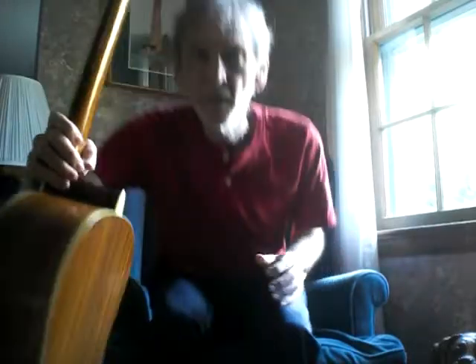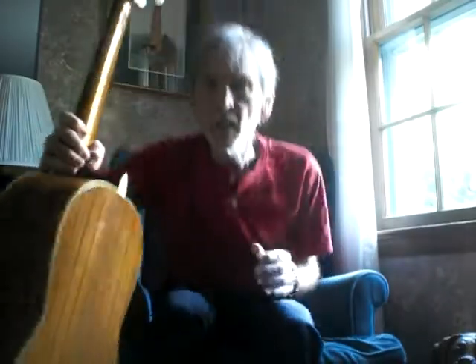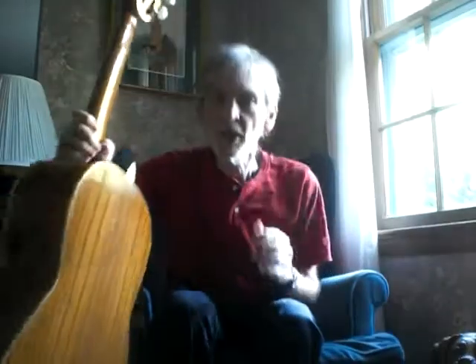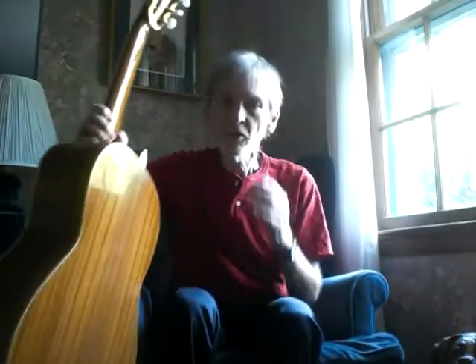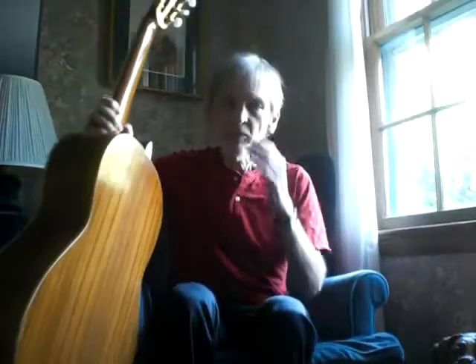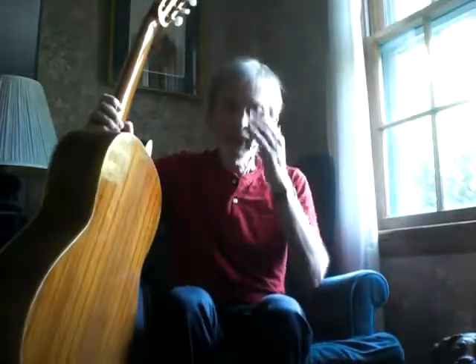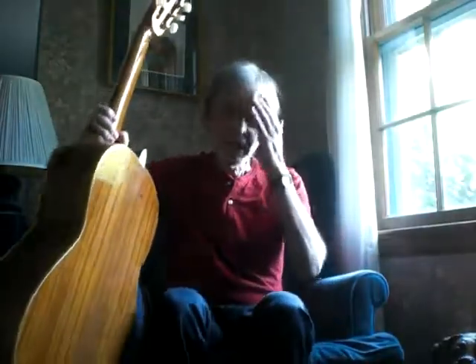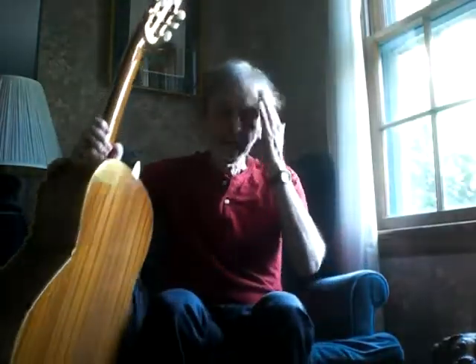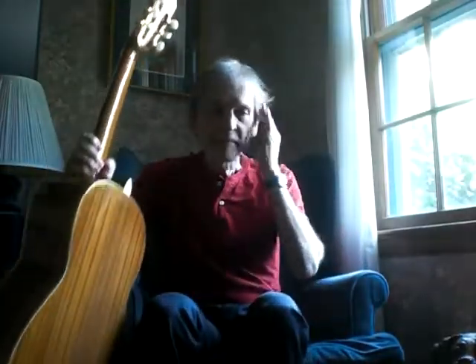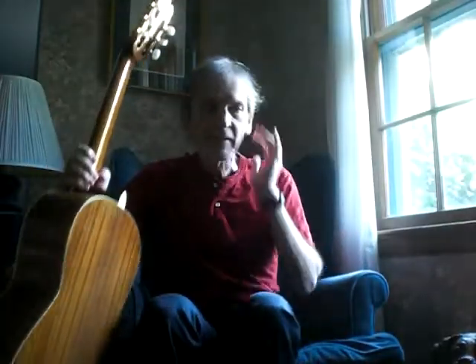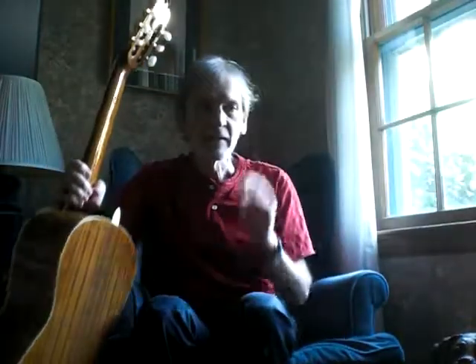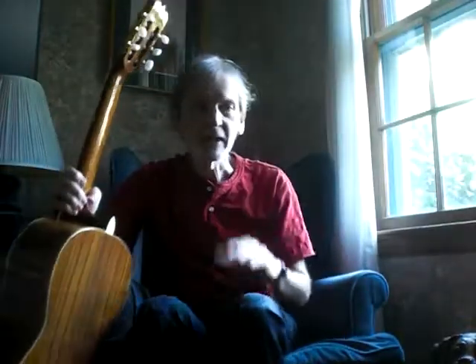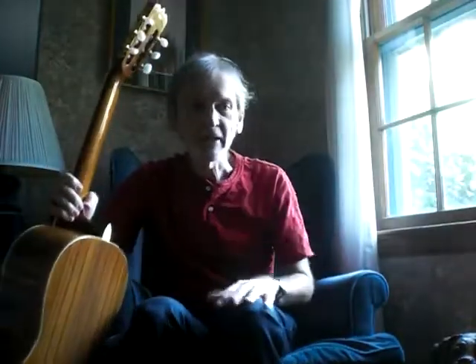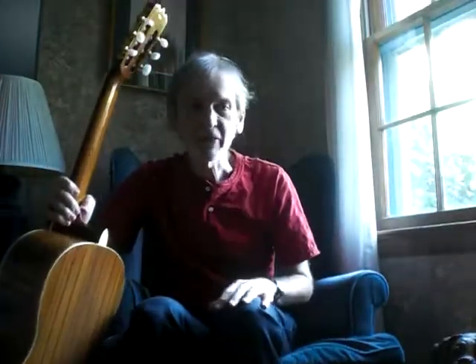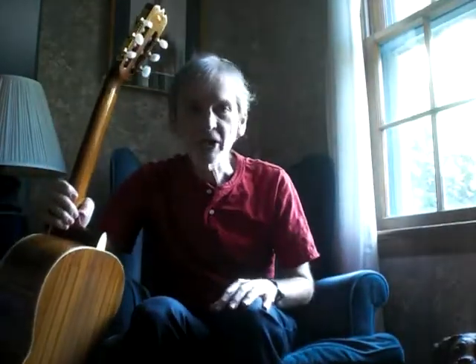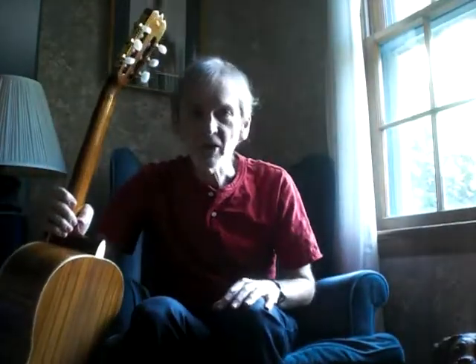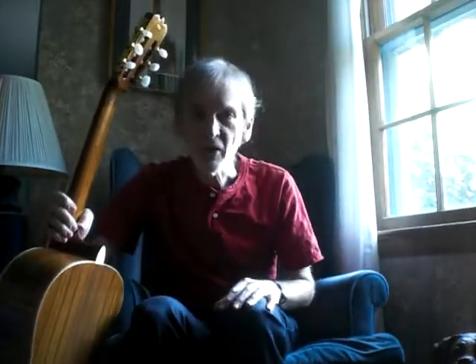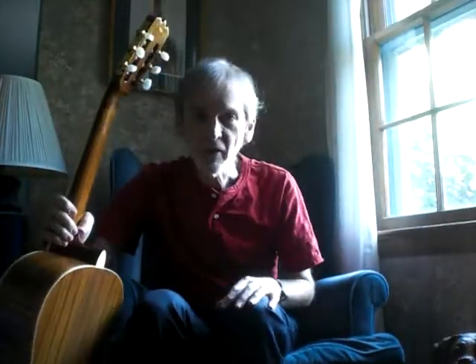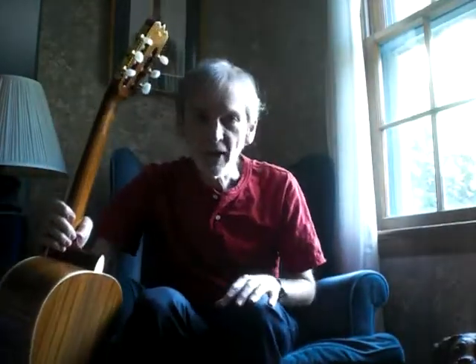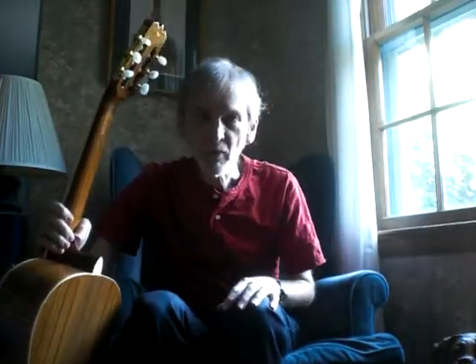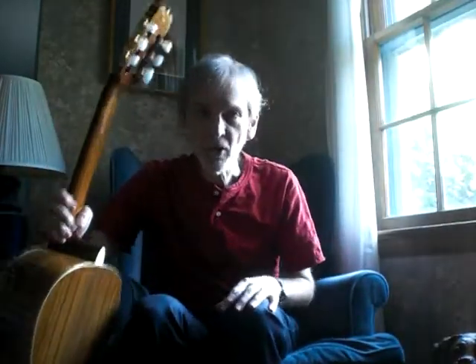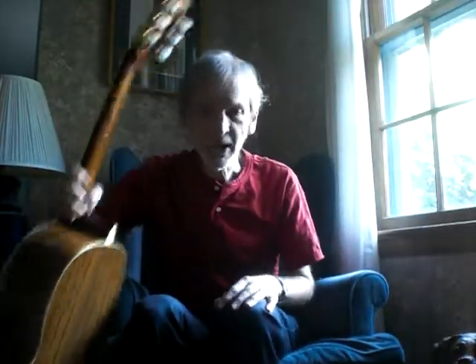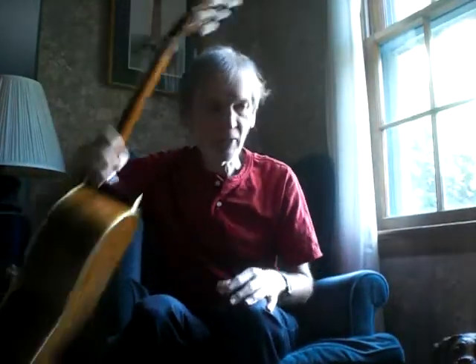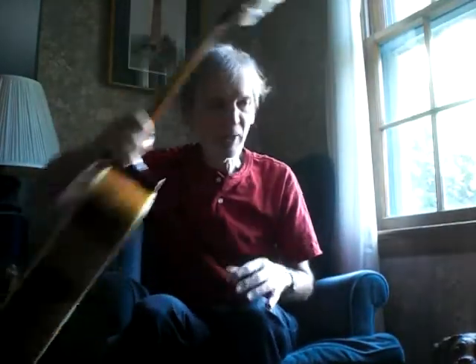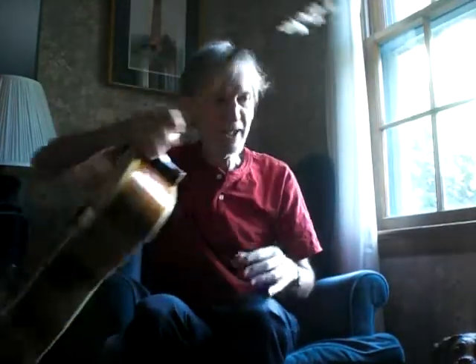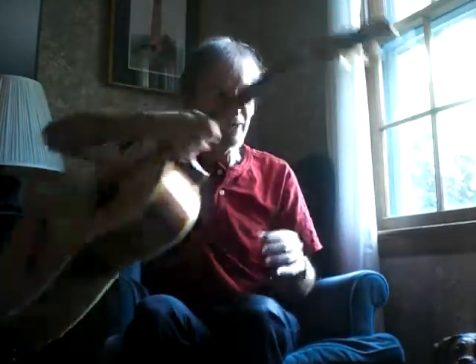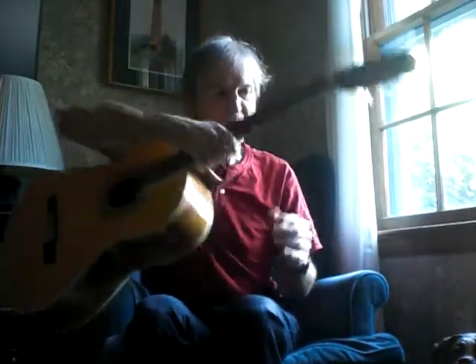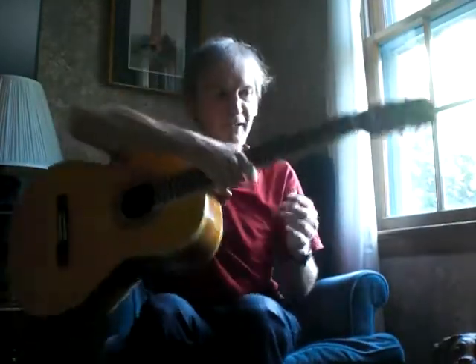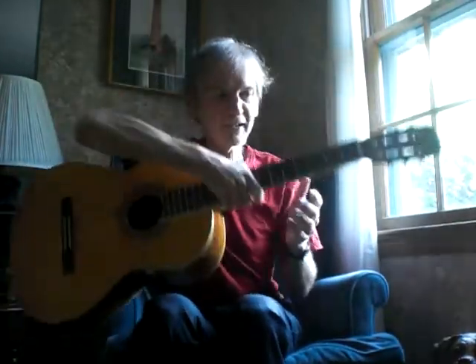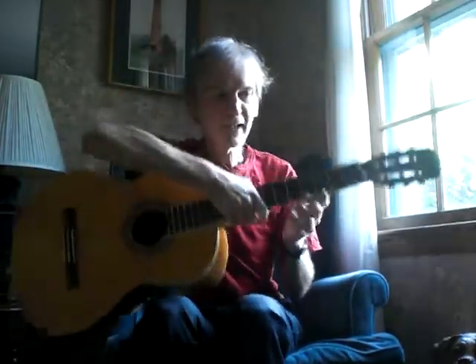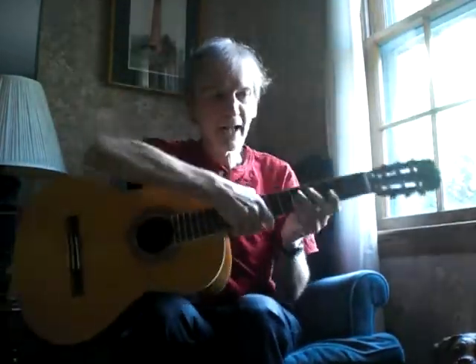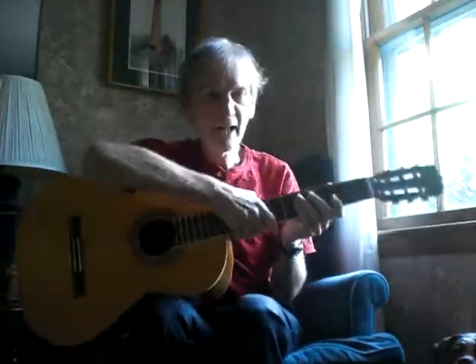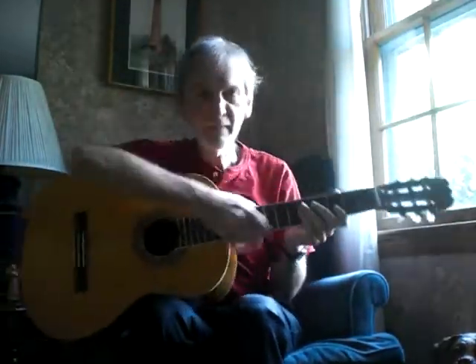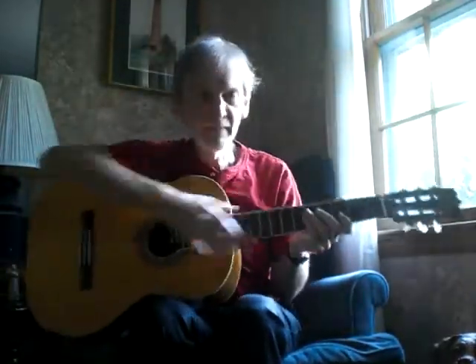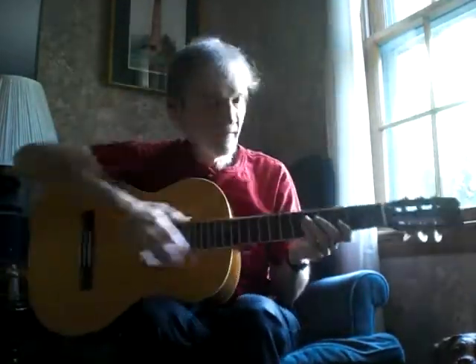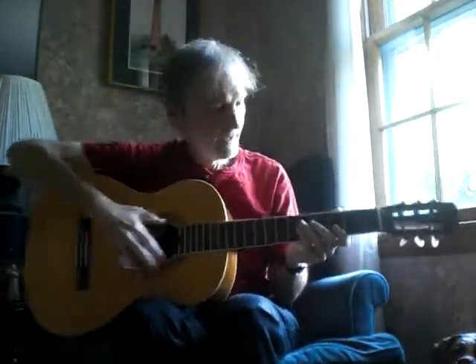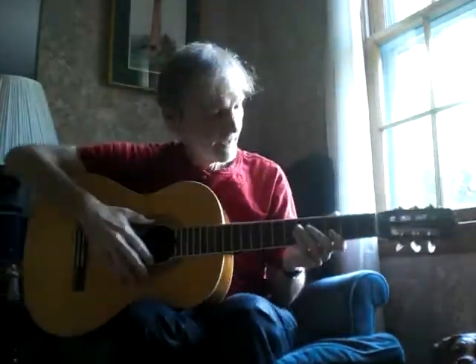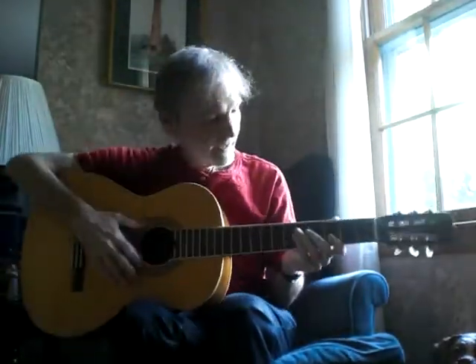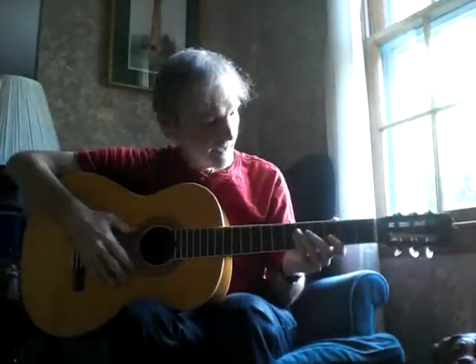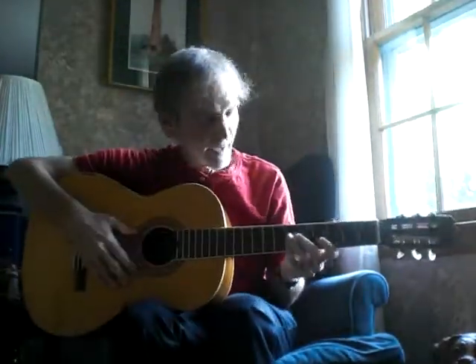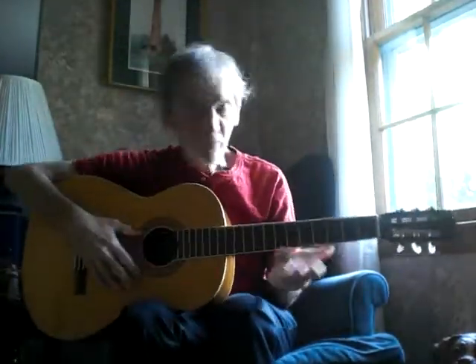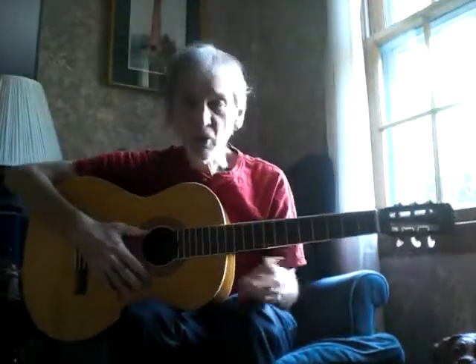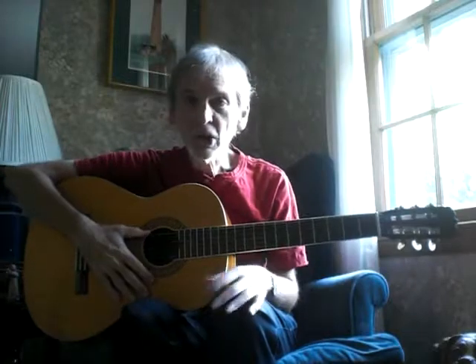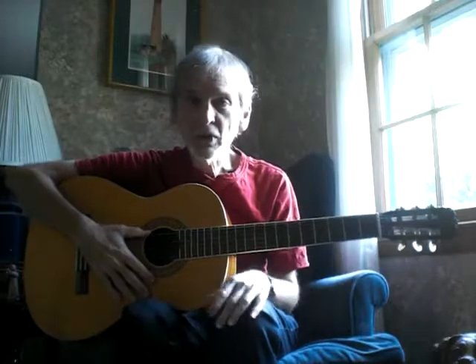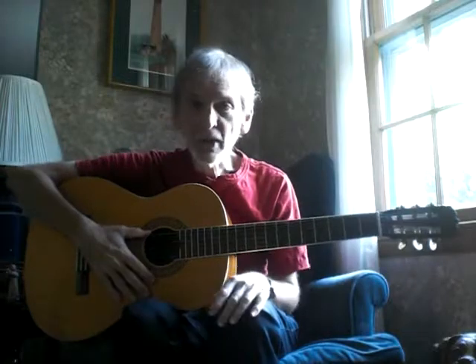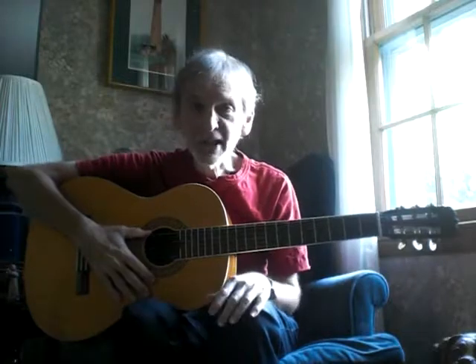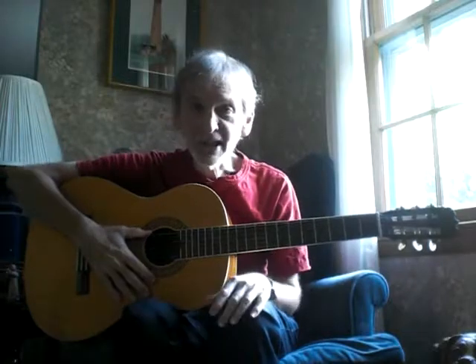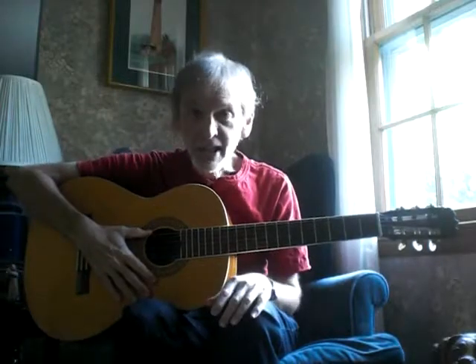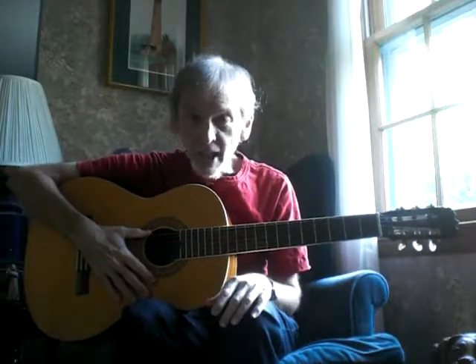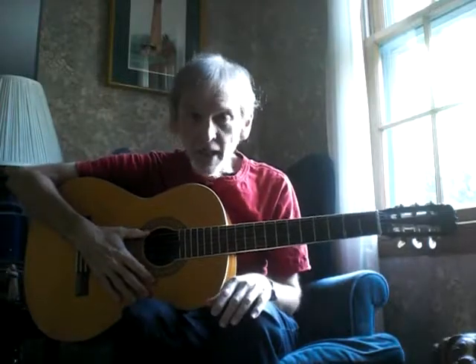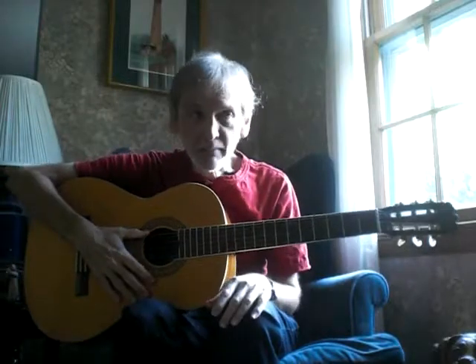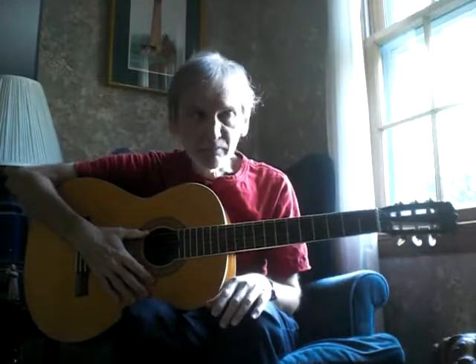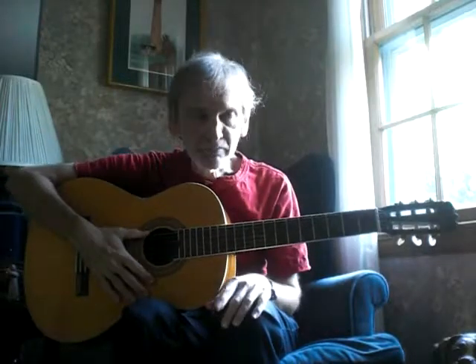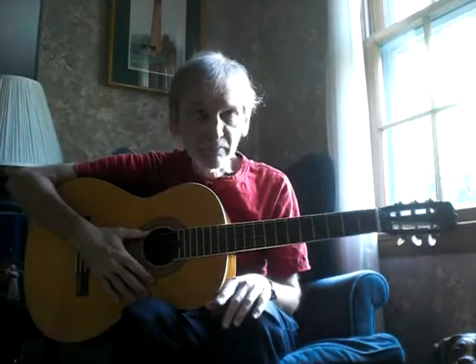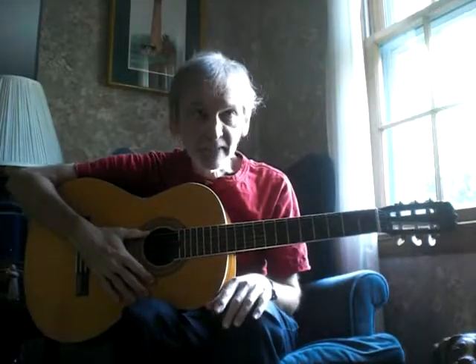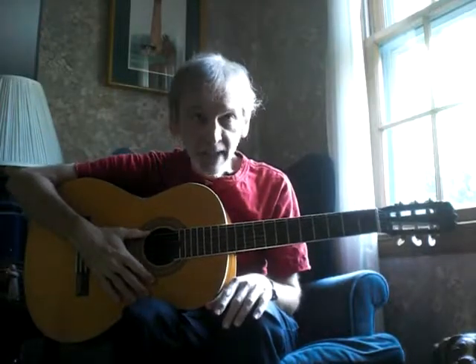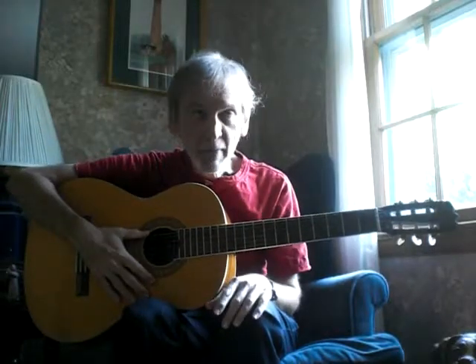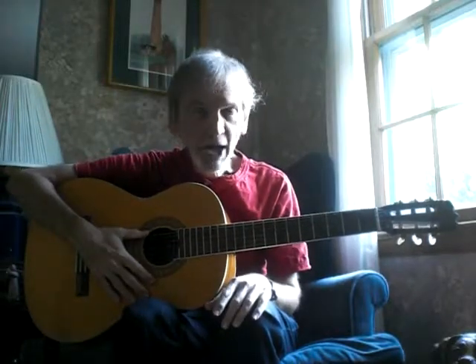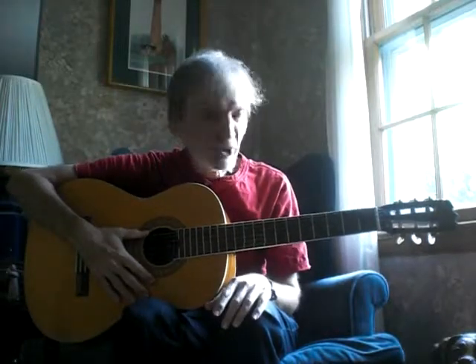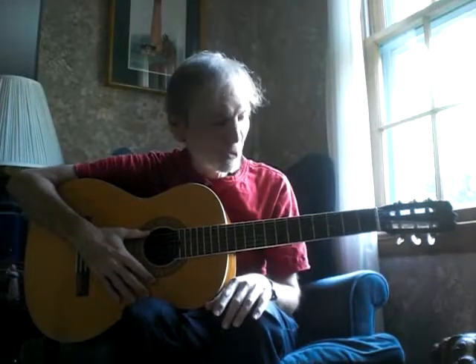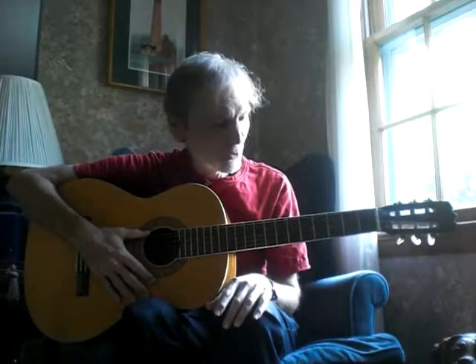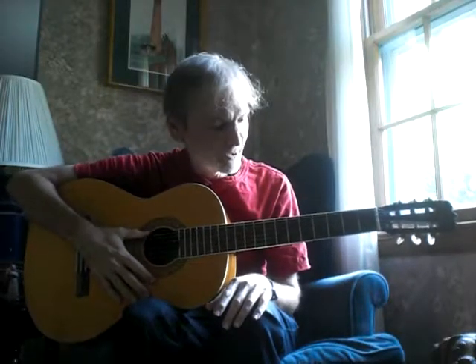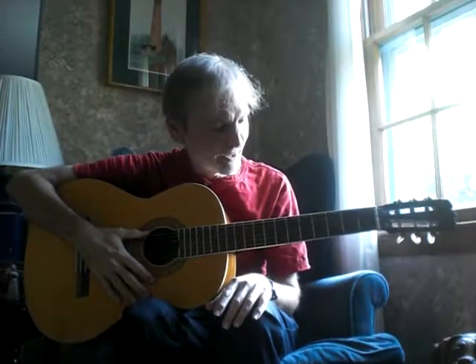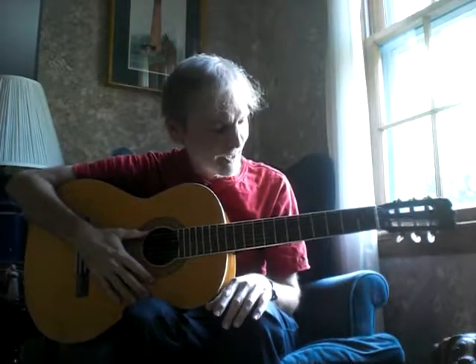Hello, everybody. Do you have your guitar ready? We're going to get right to this today, and we're going to learn a D minor chord today.